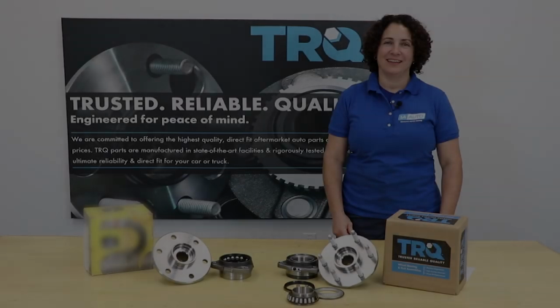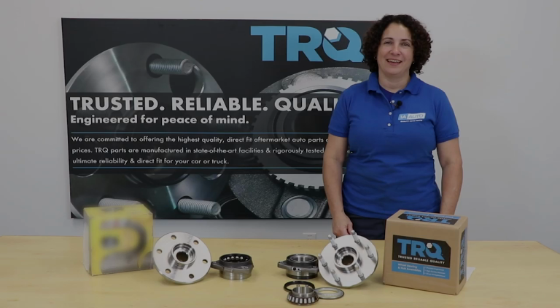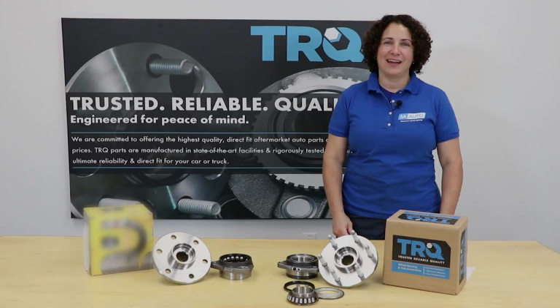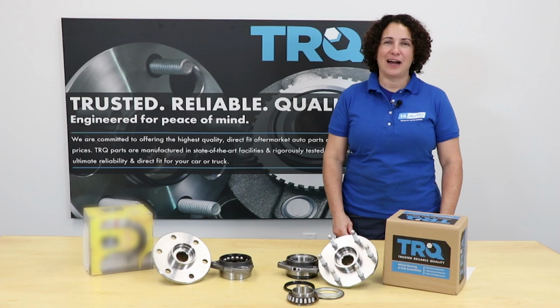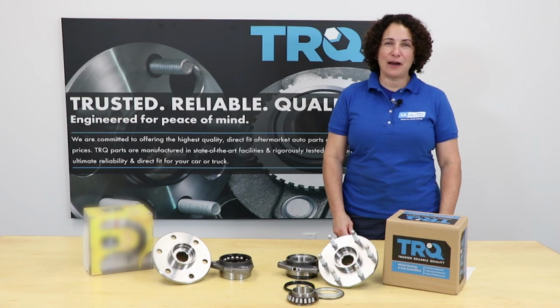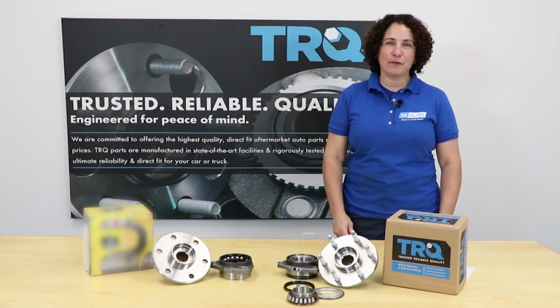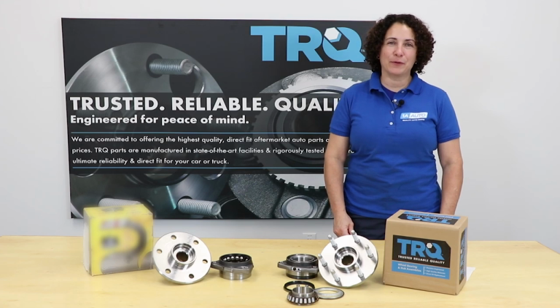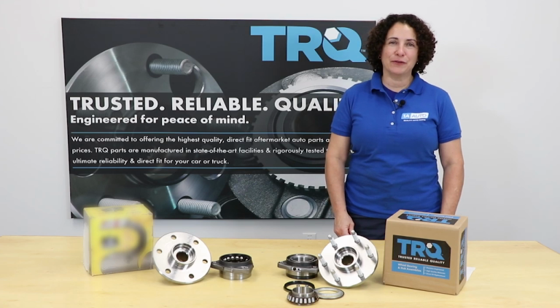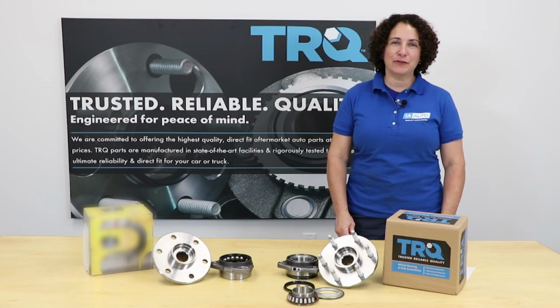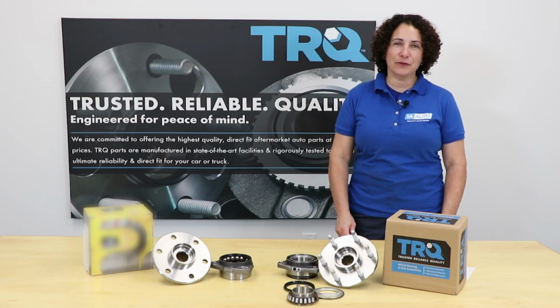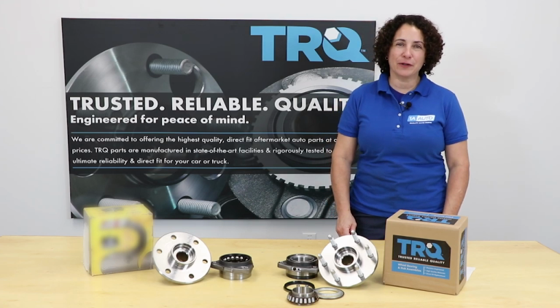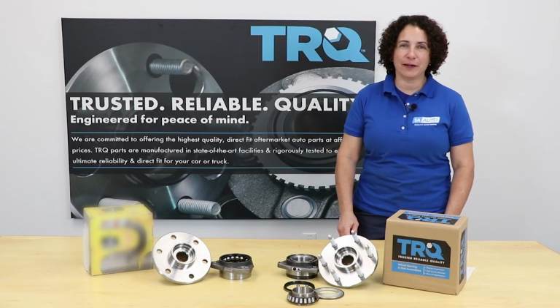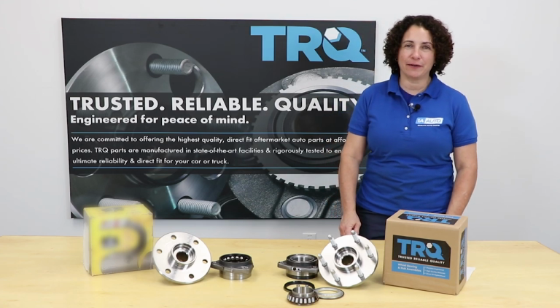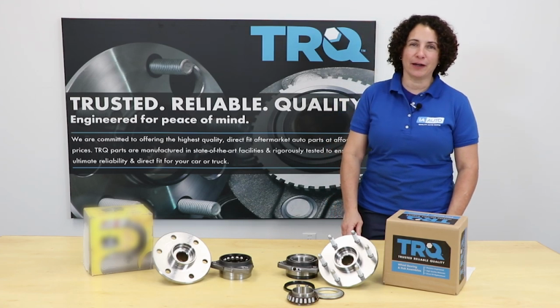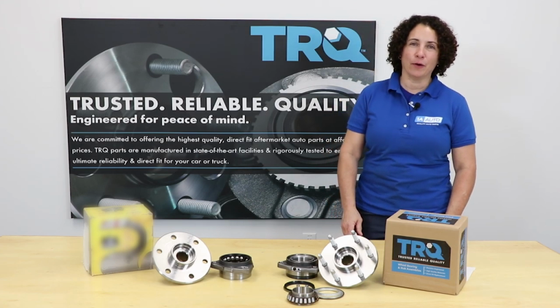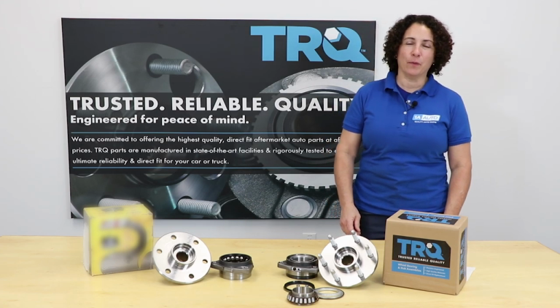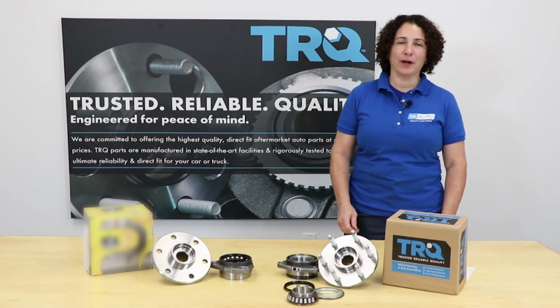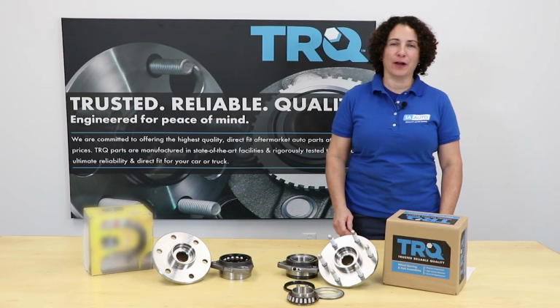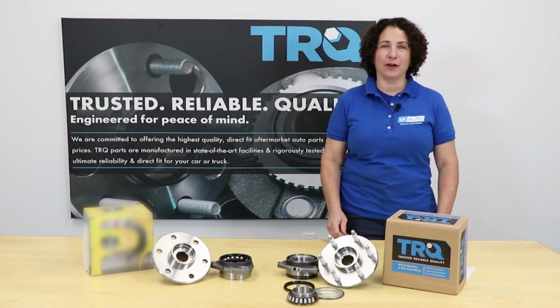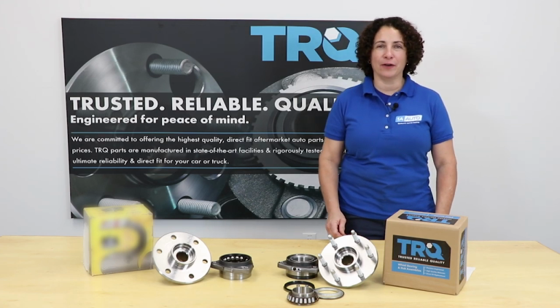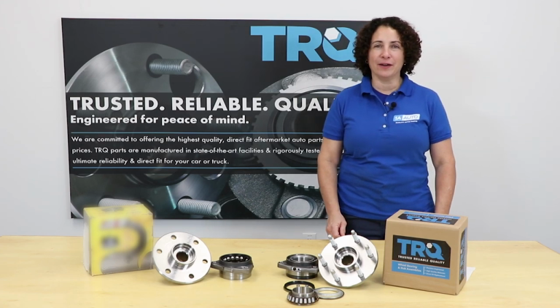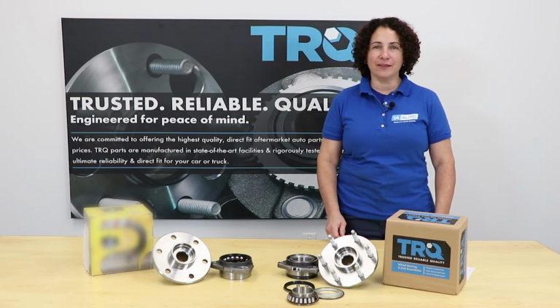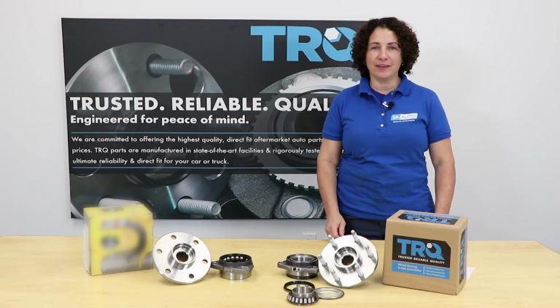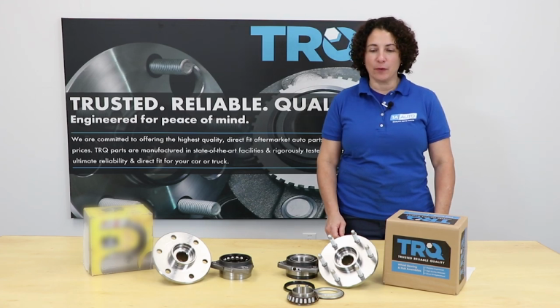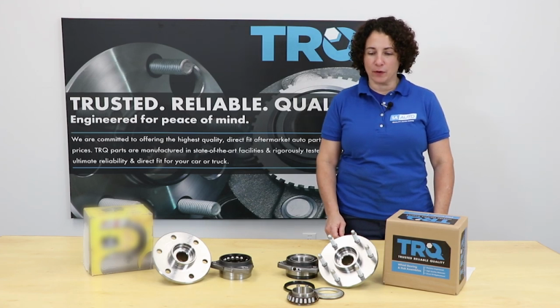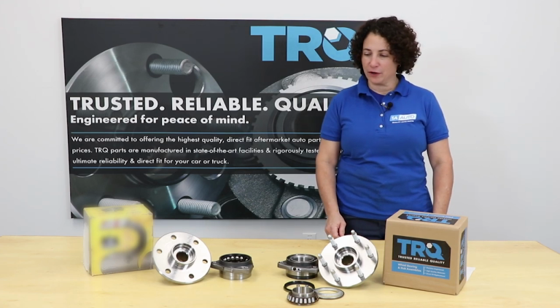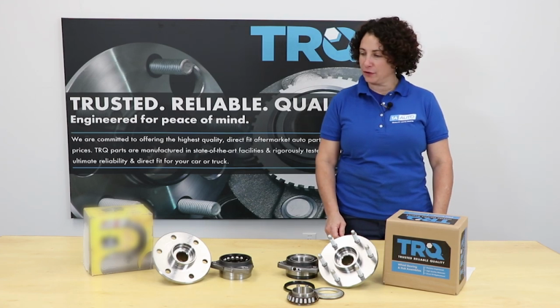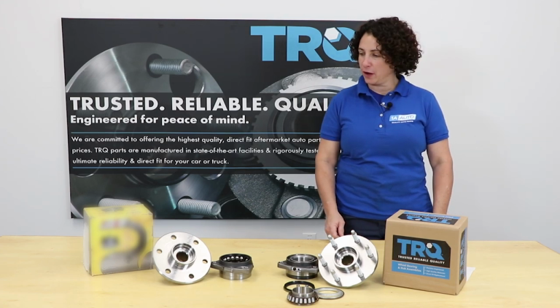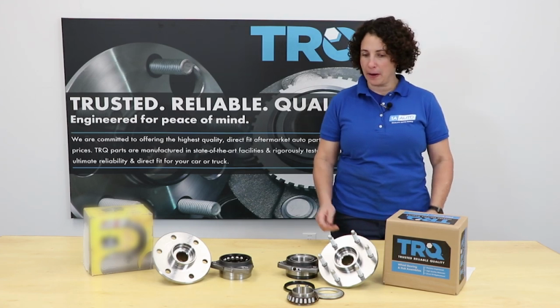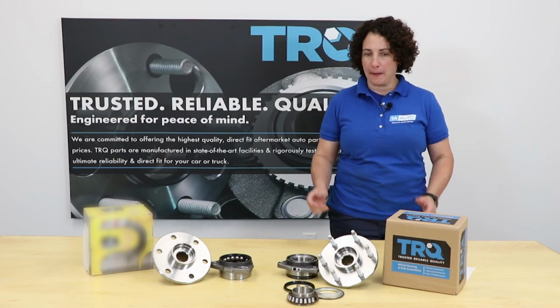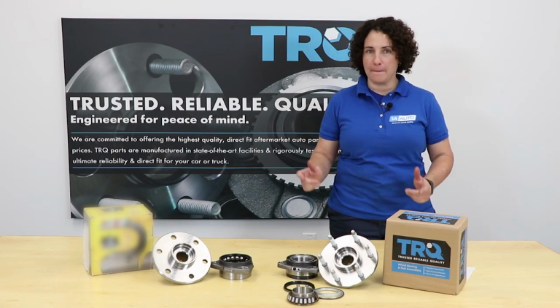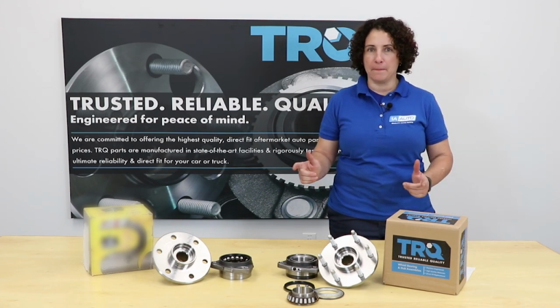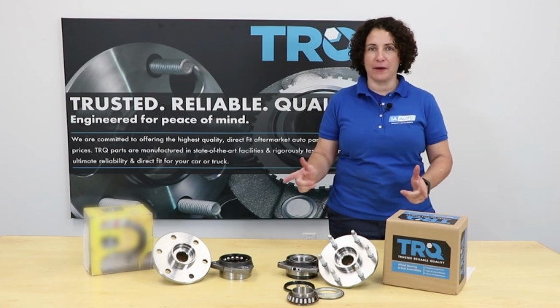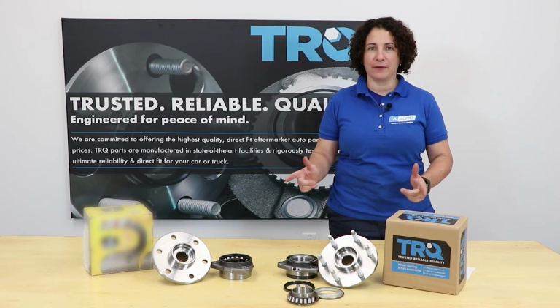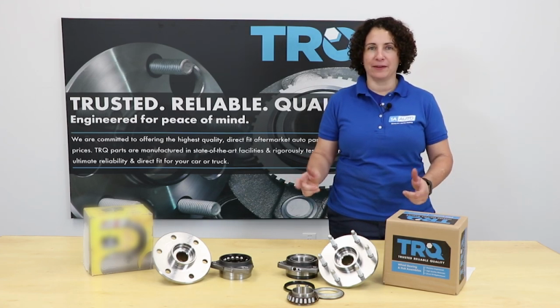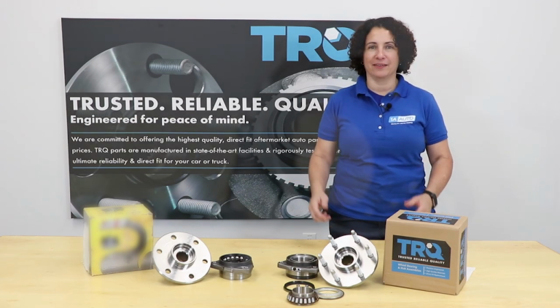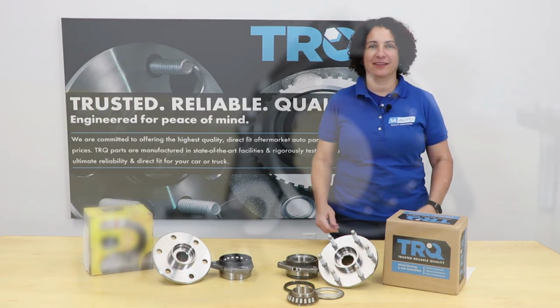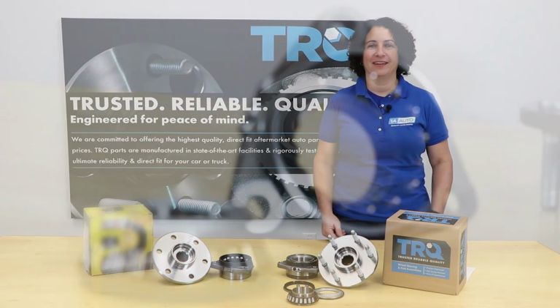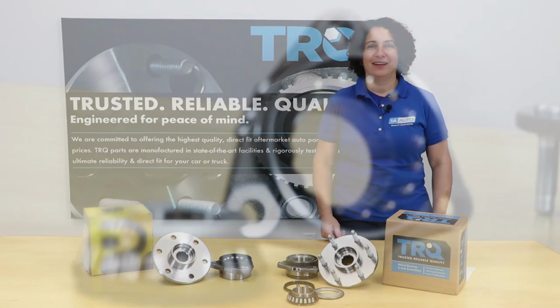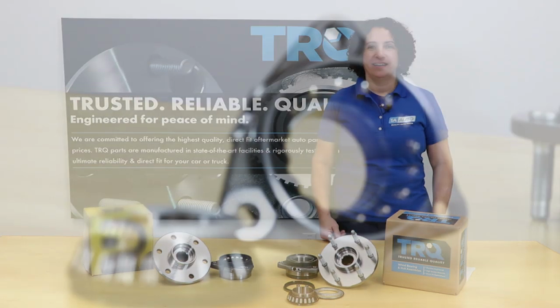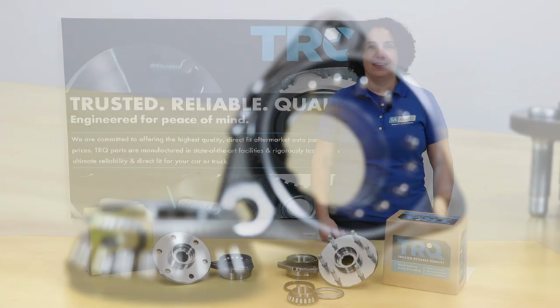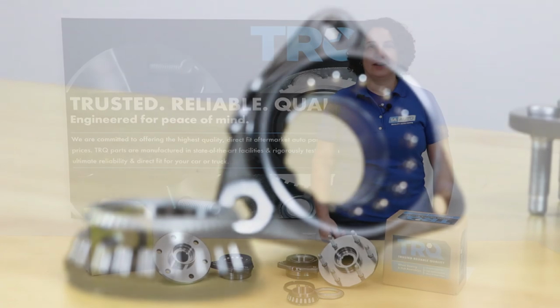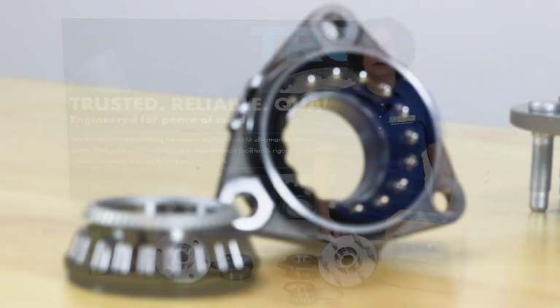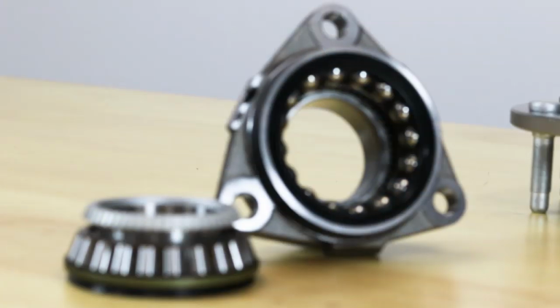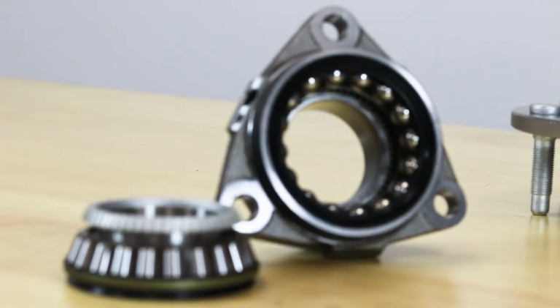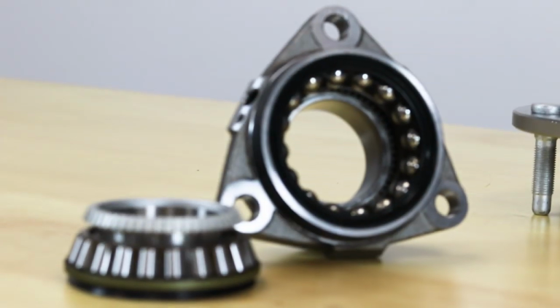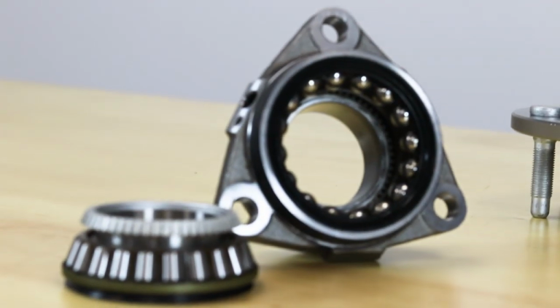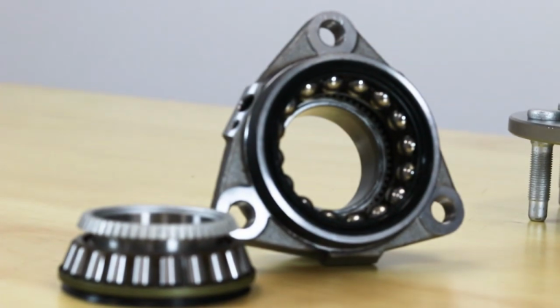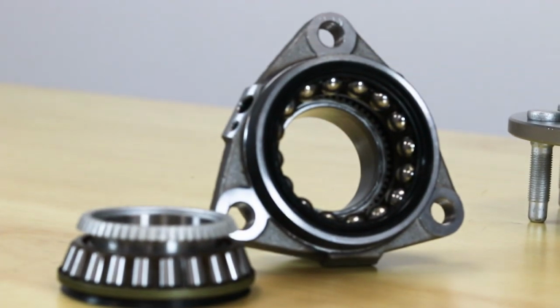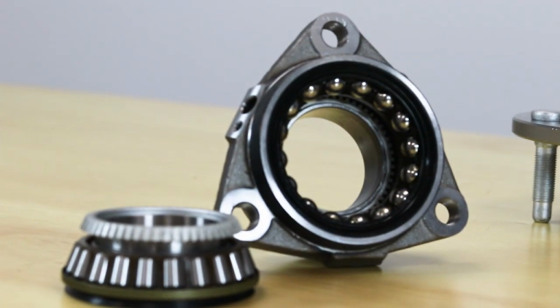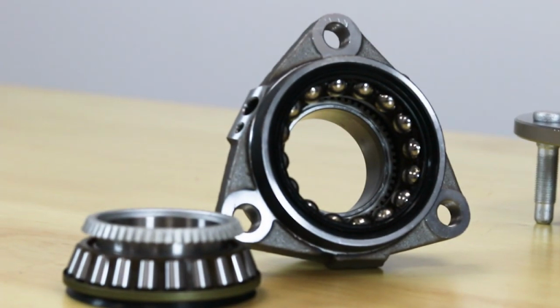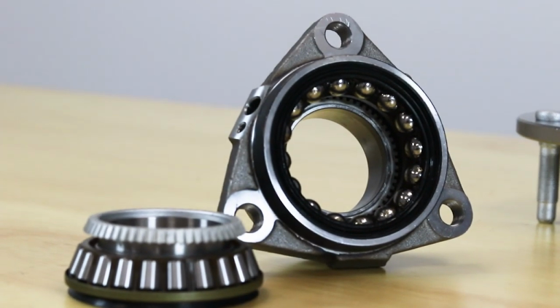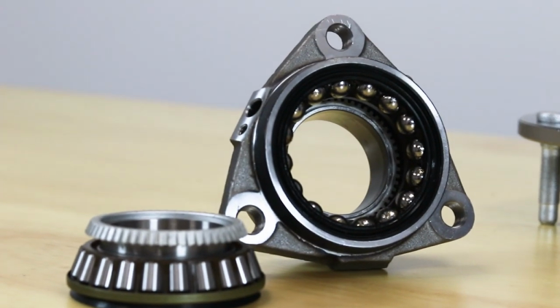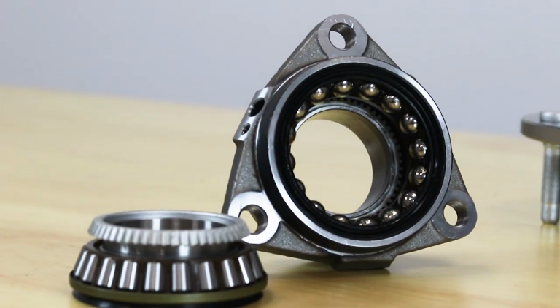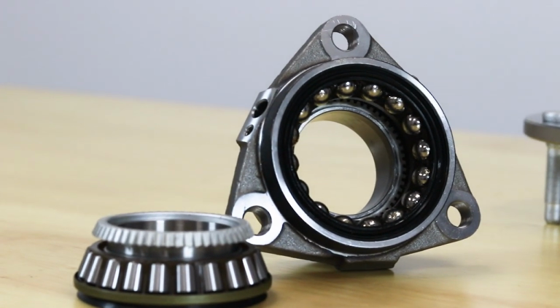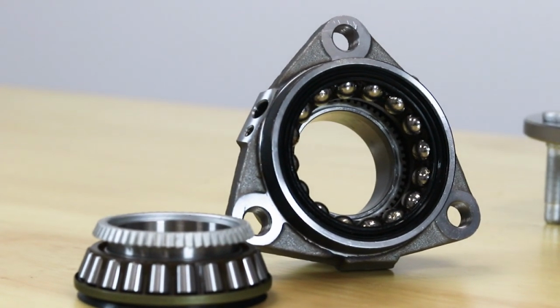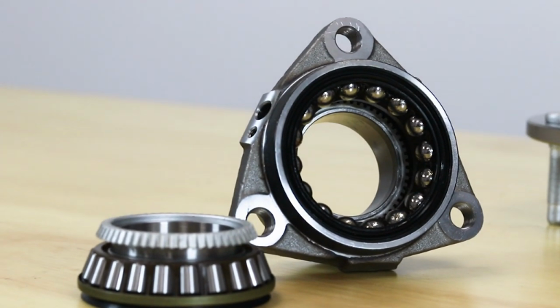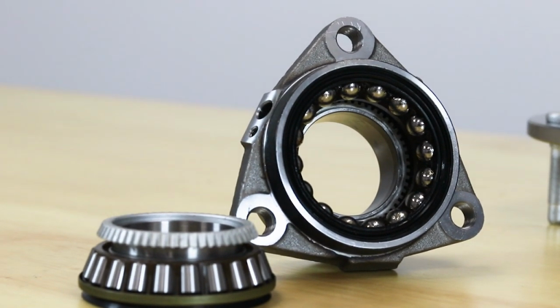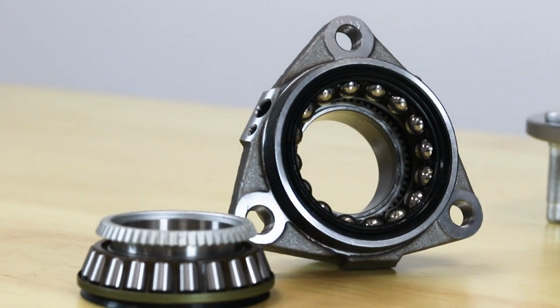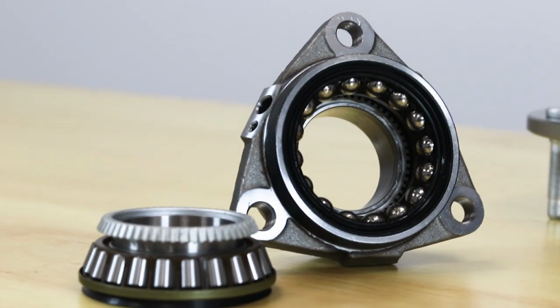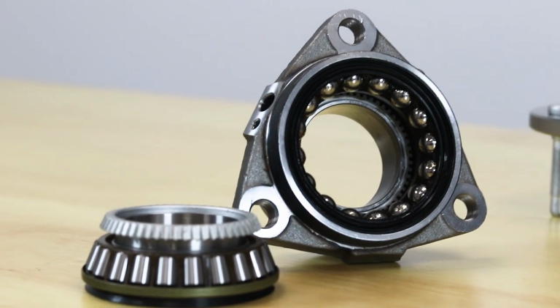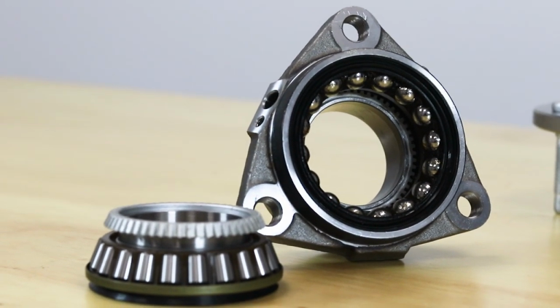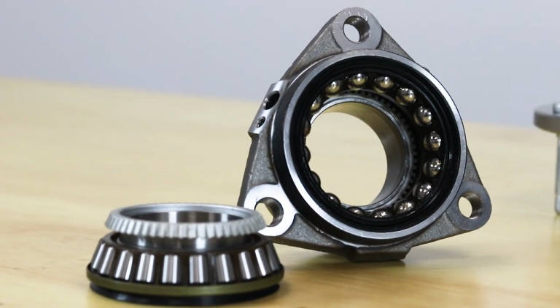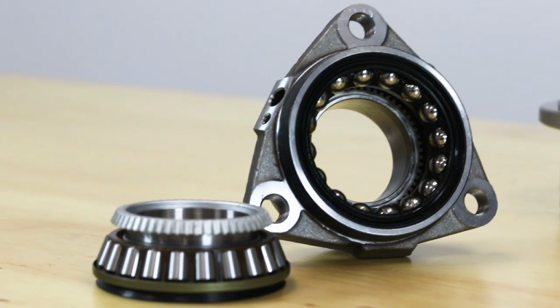Hi everyone, Sue here at 1A Auto, and today we're going to talk bearings — the difference between a roller bearing and a ball bearing type.